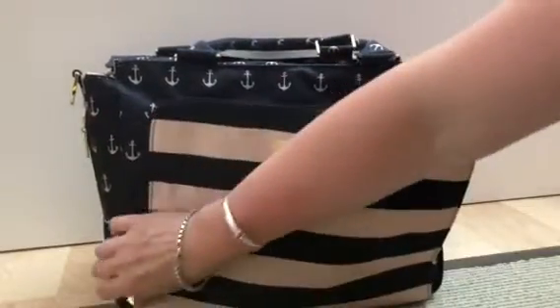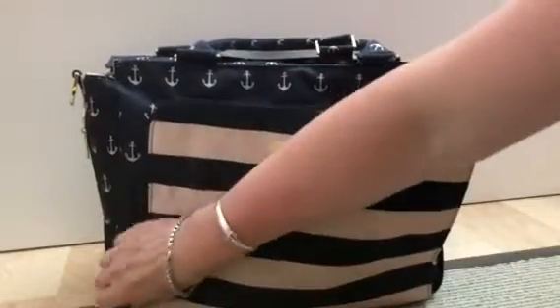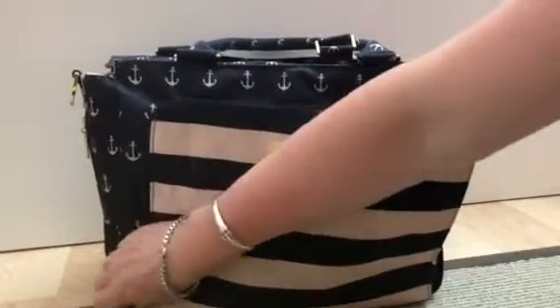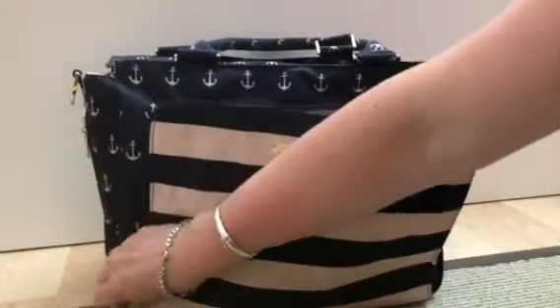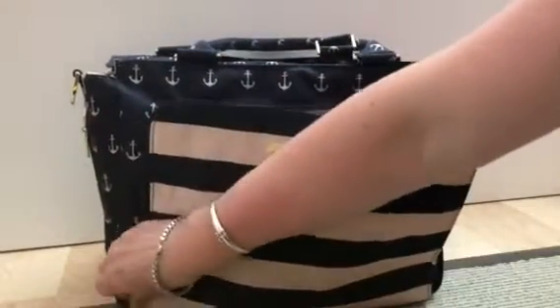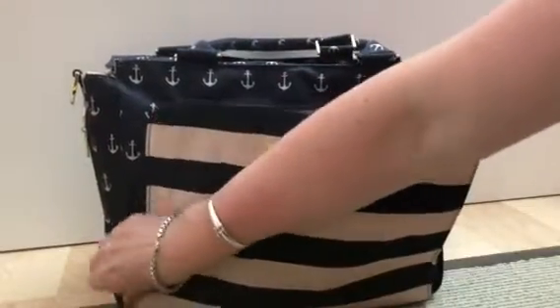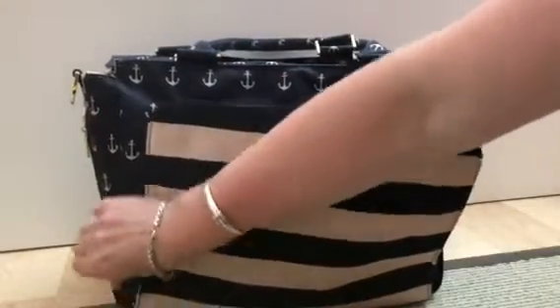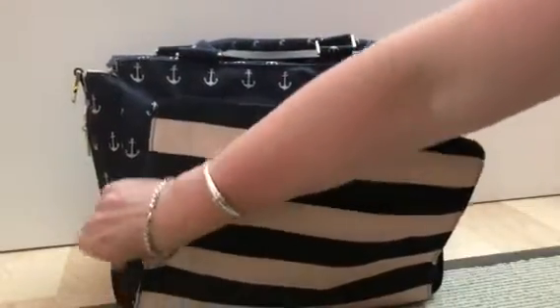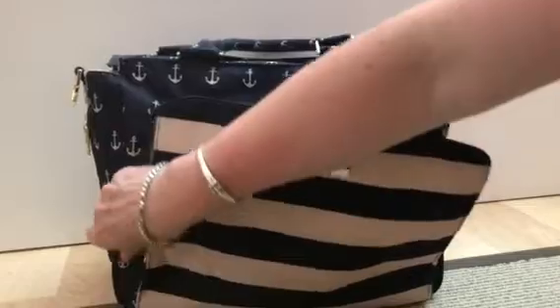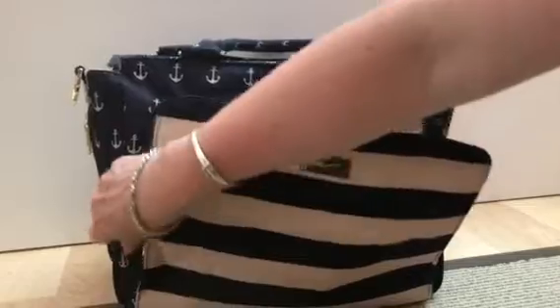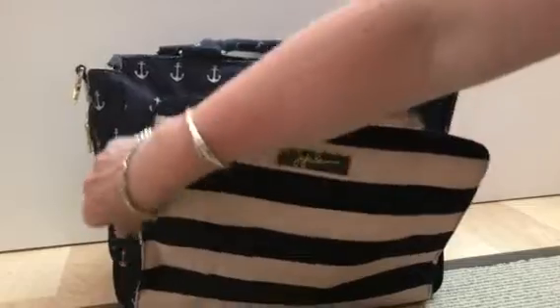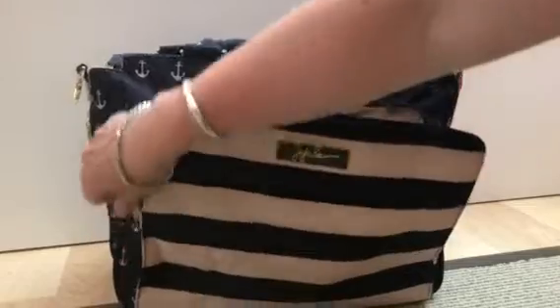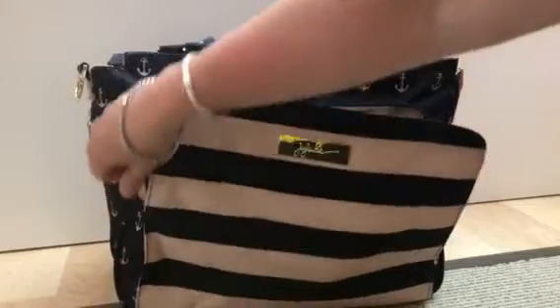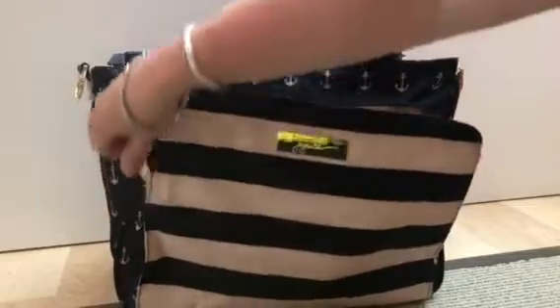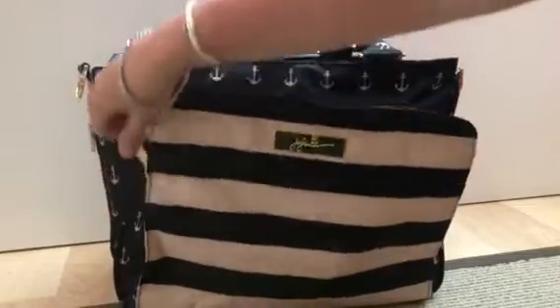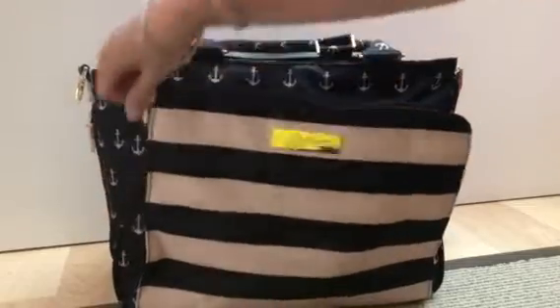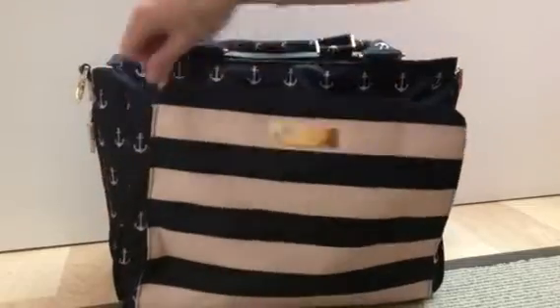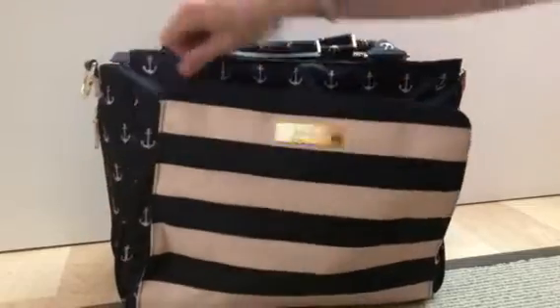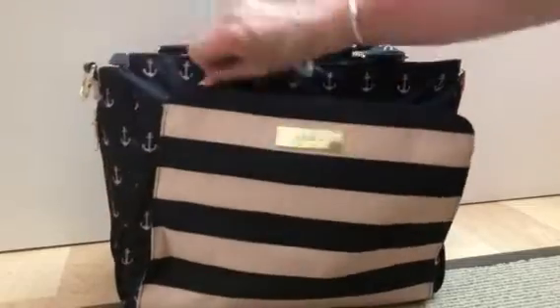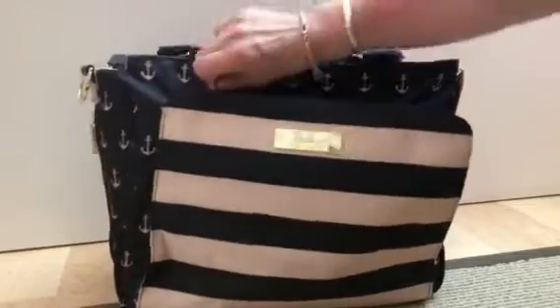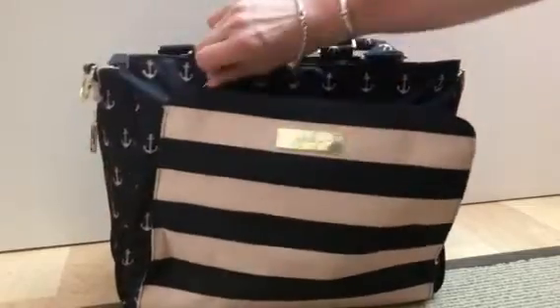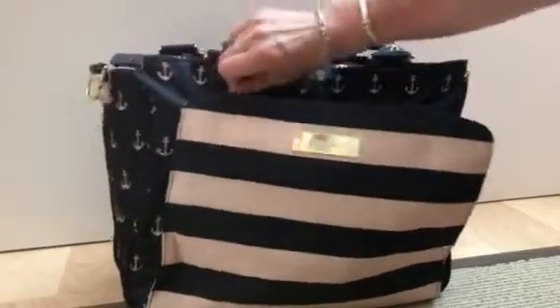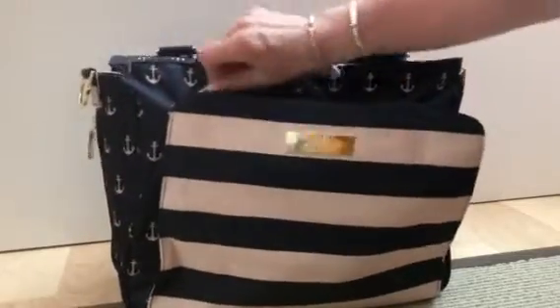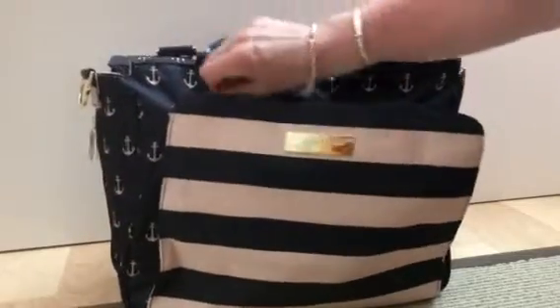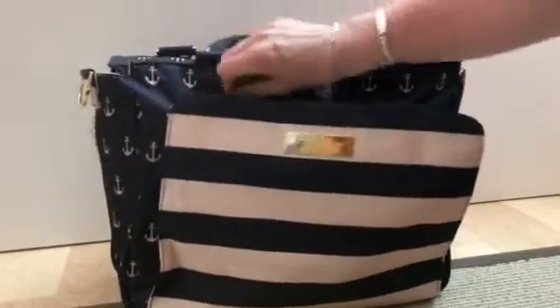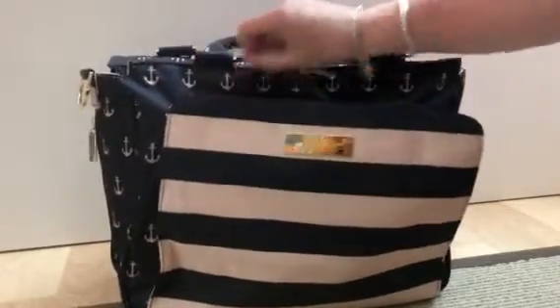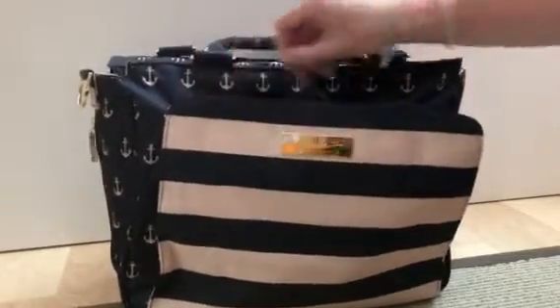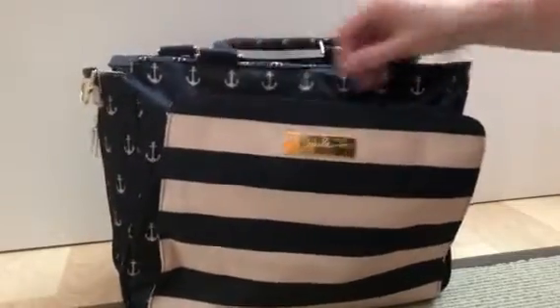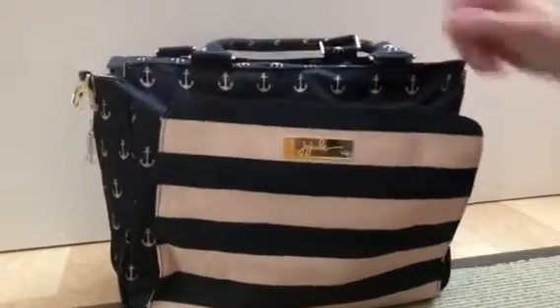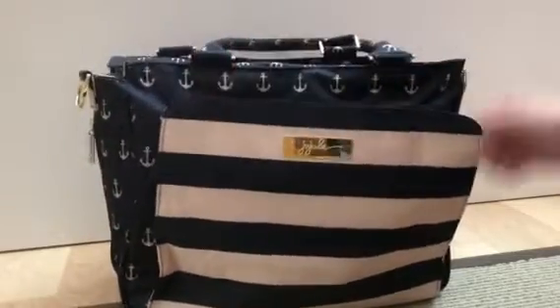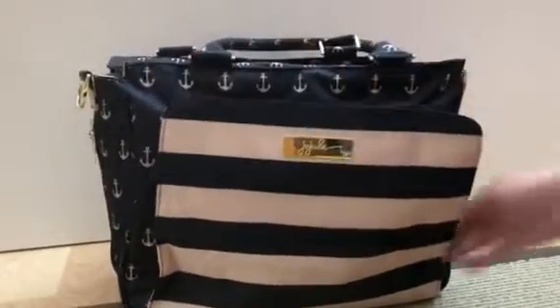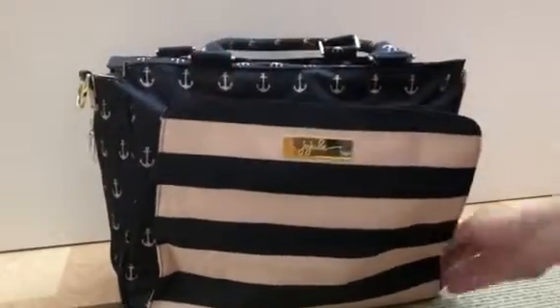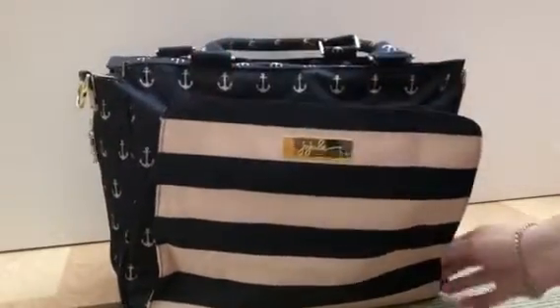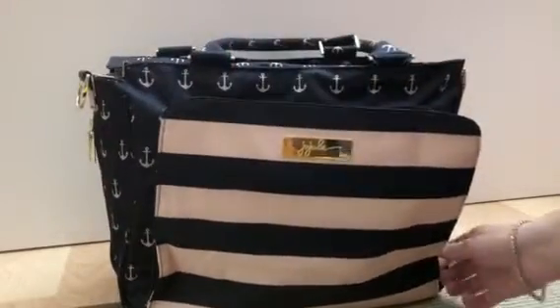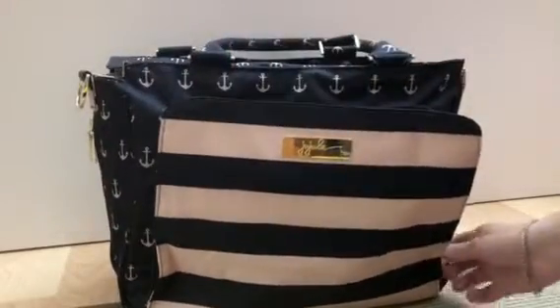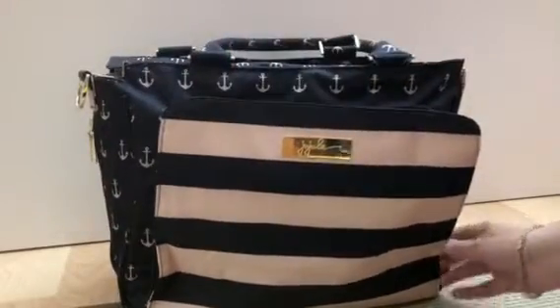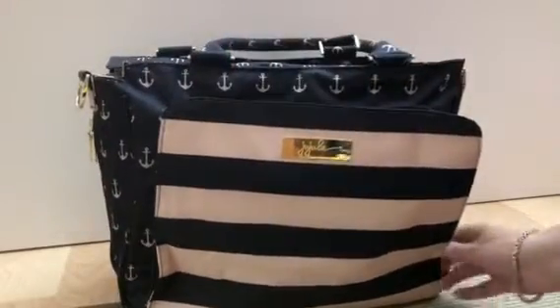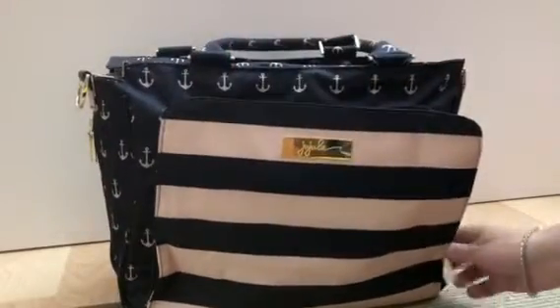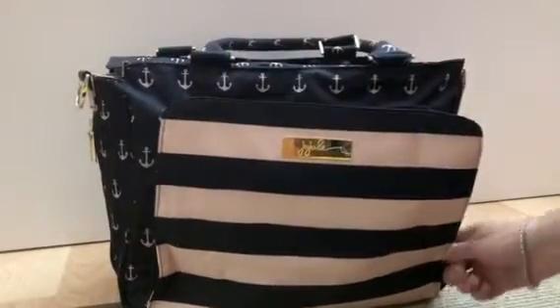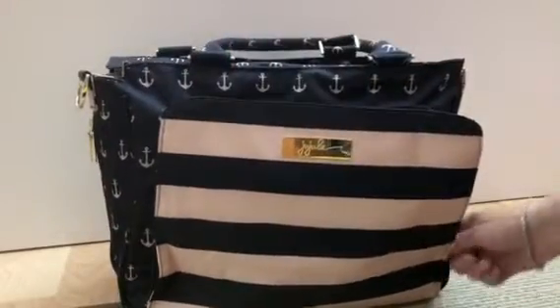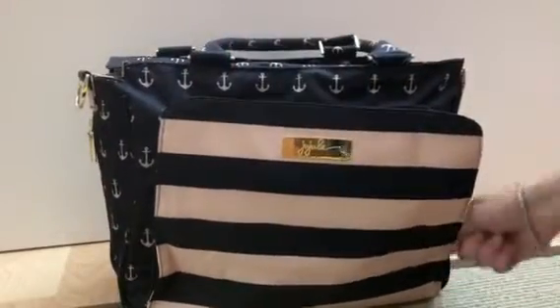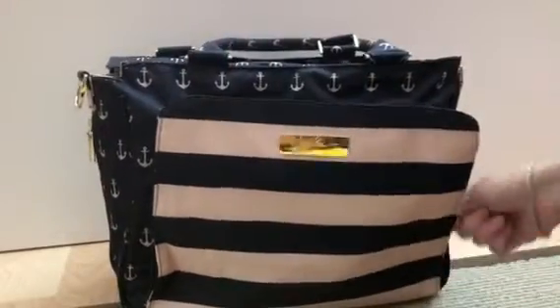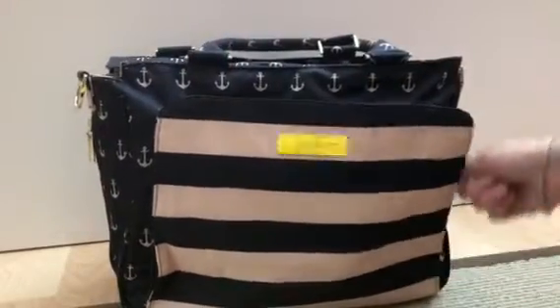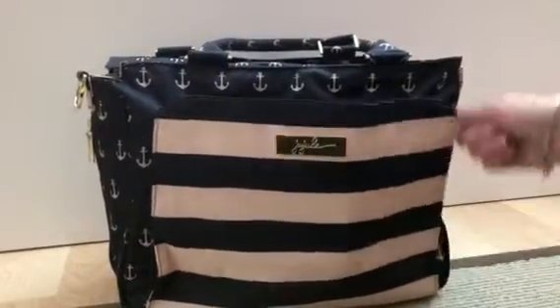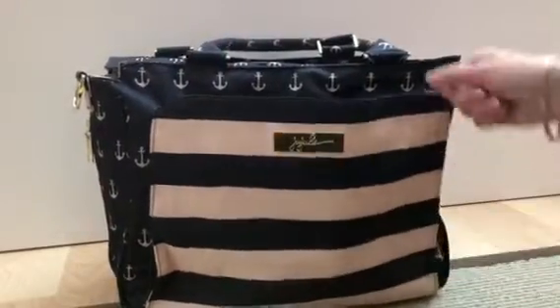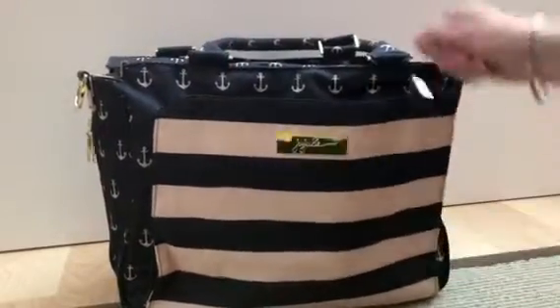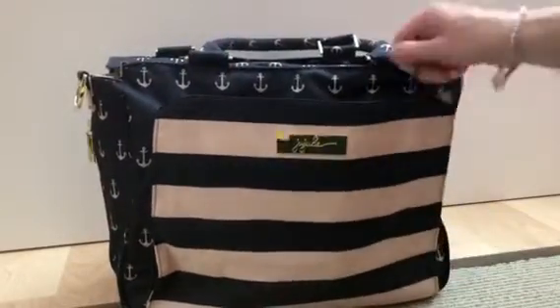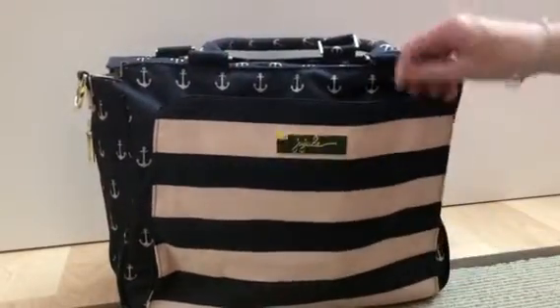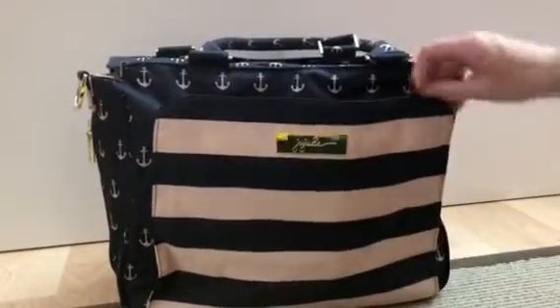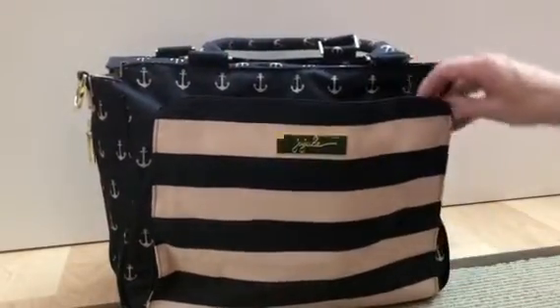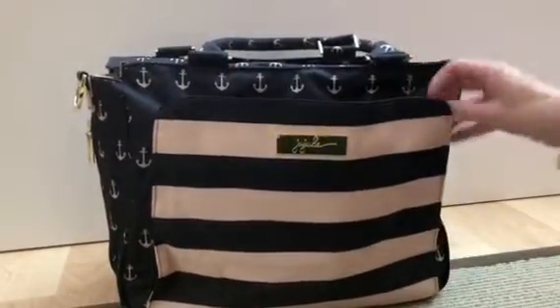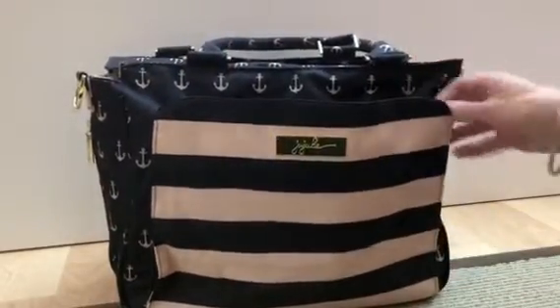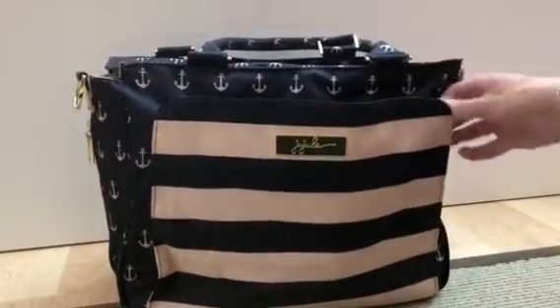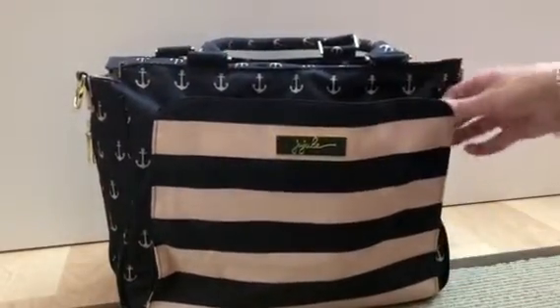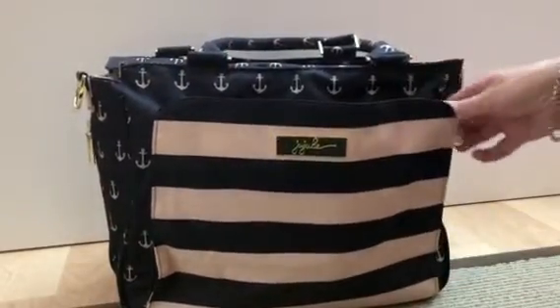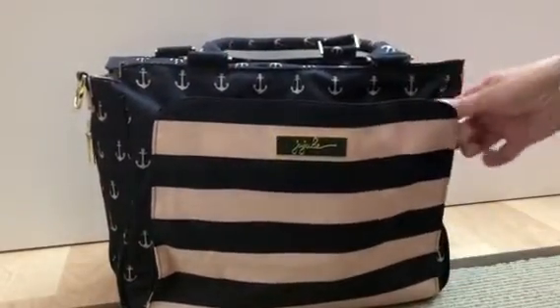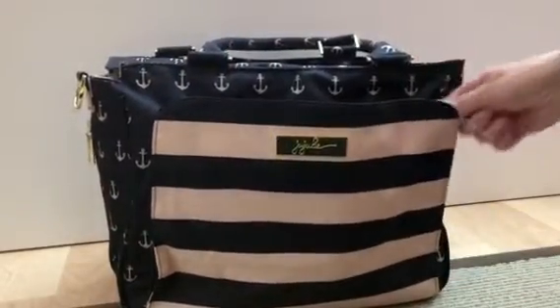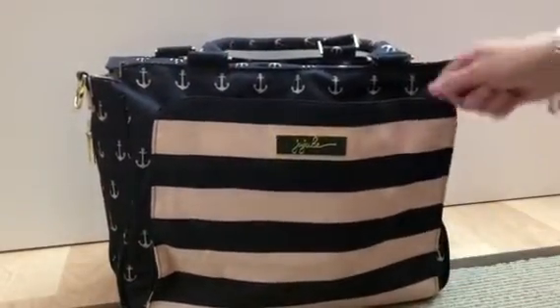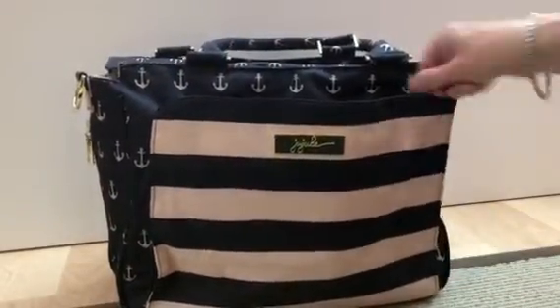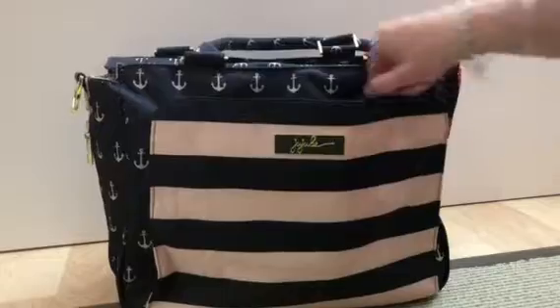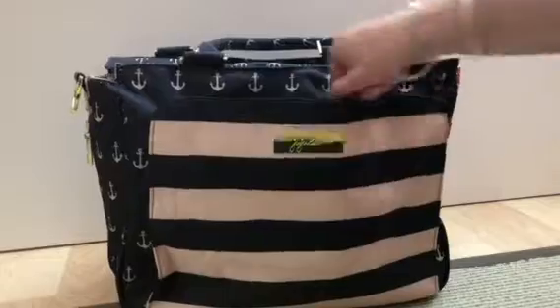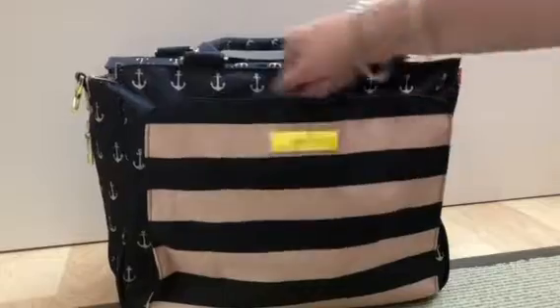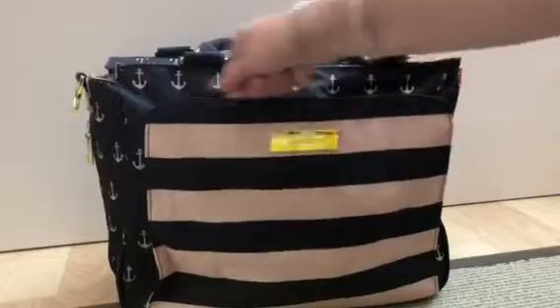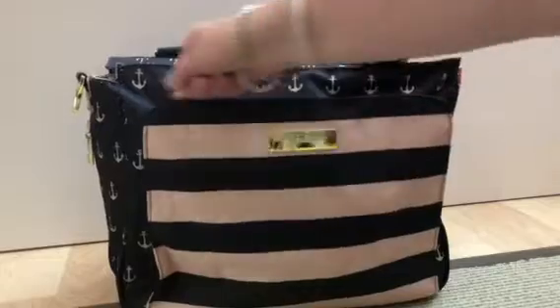It wasn't overly packed. I really don't like to pack this bag out because this bag does get heavy really quickly.